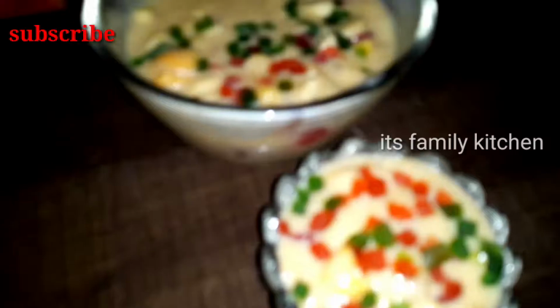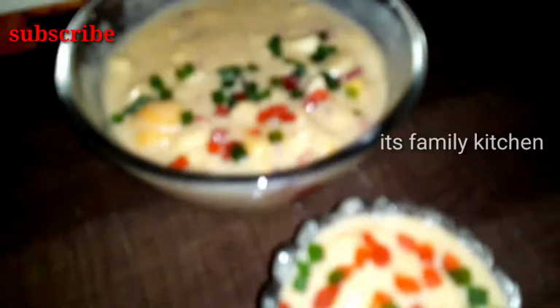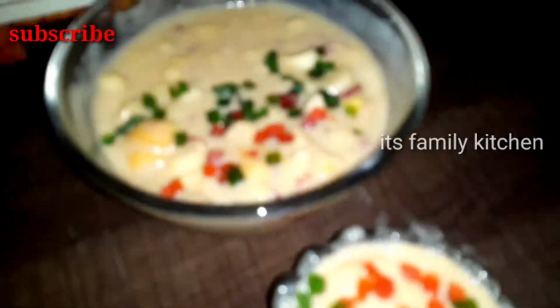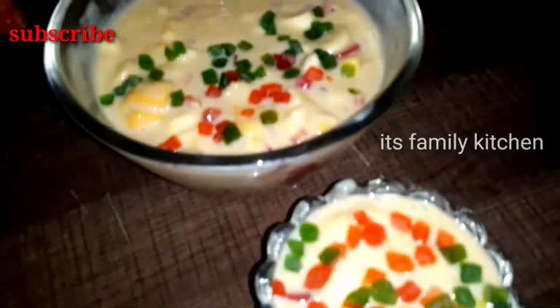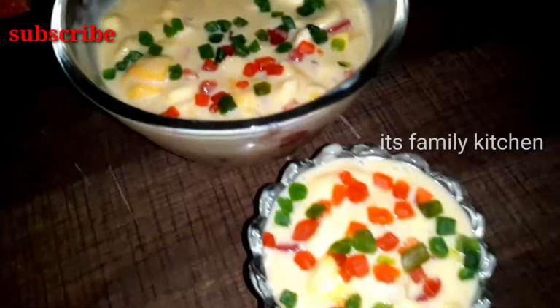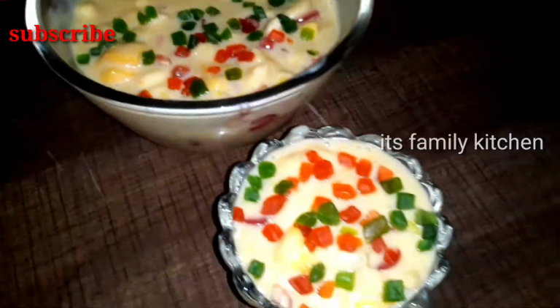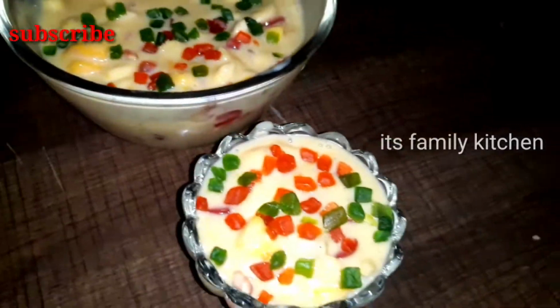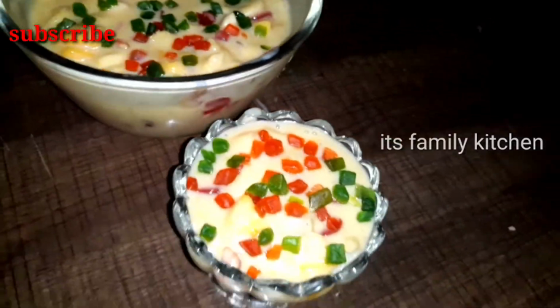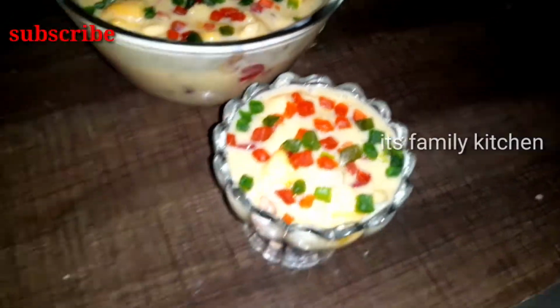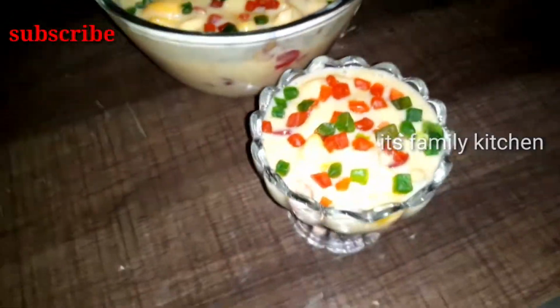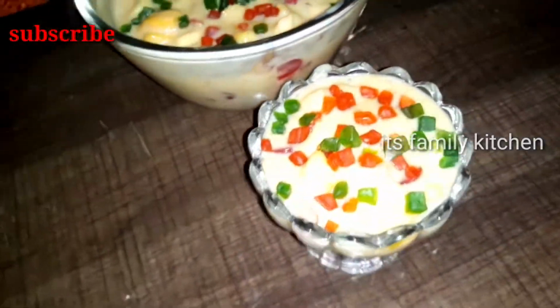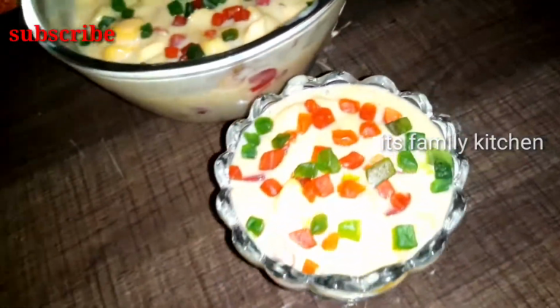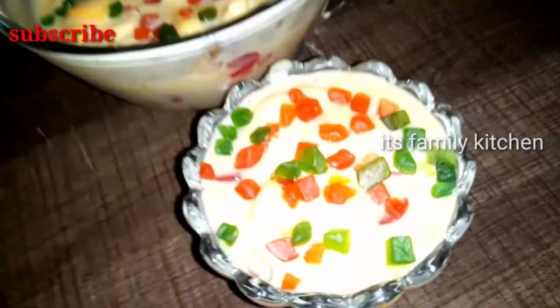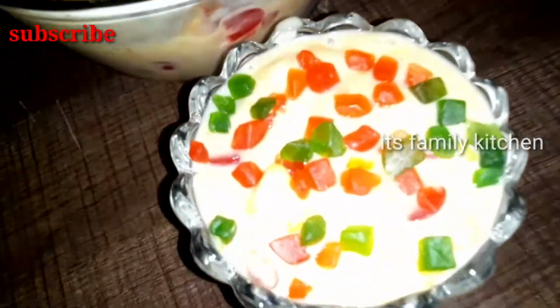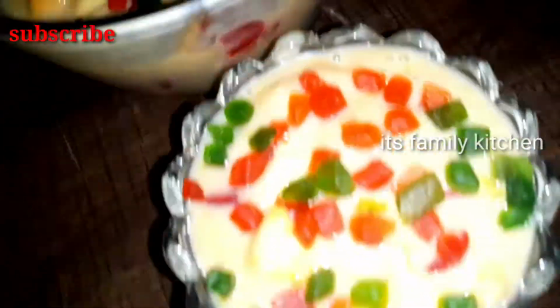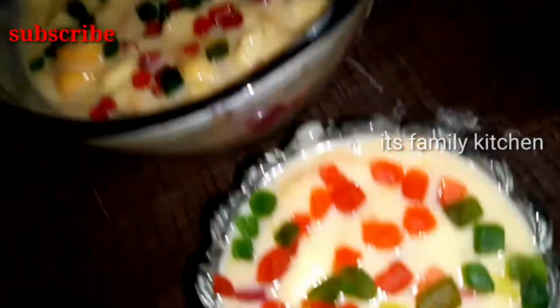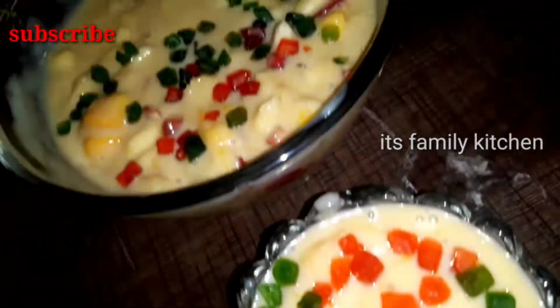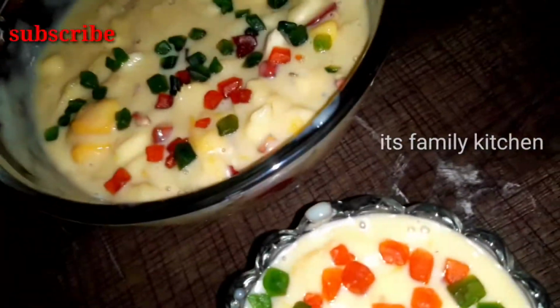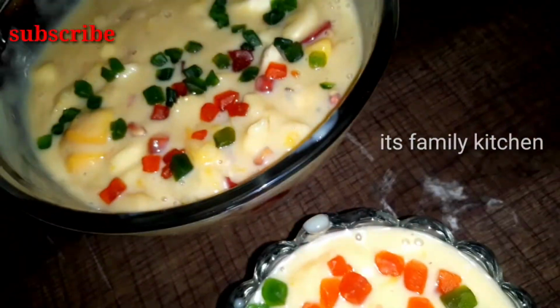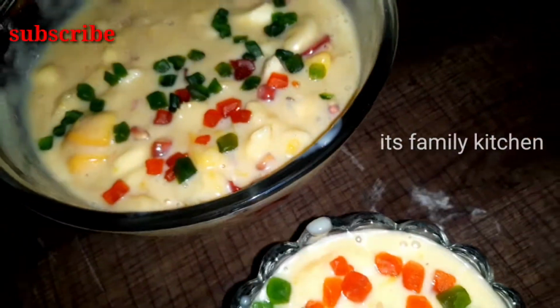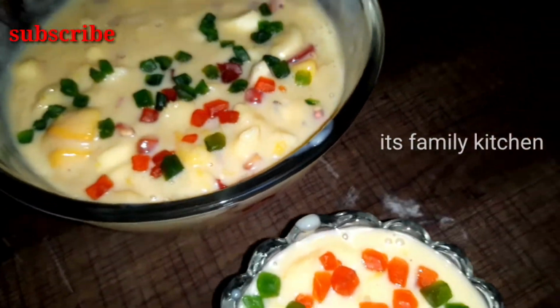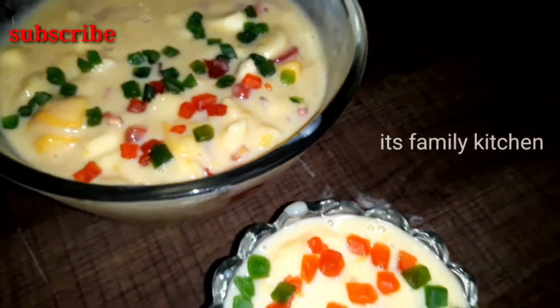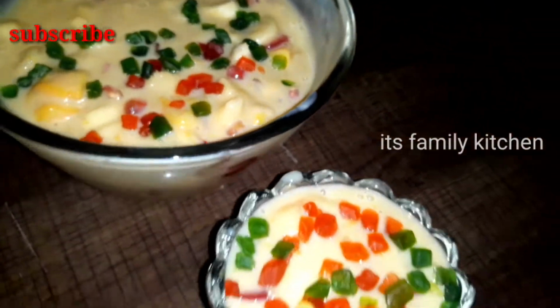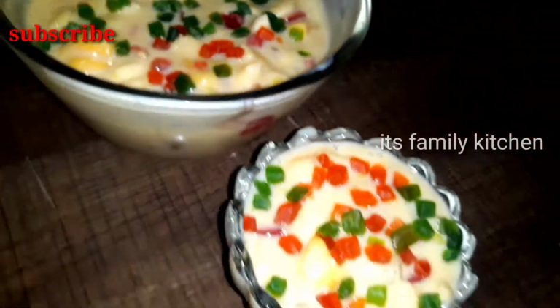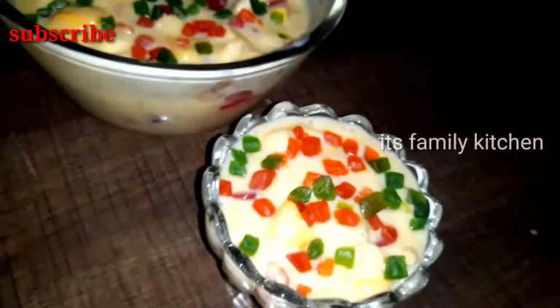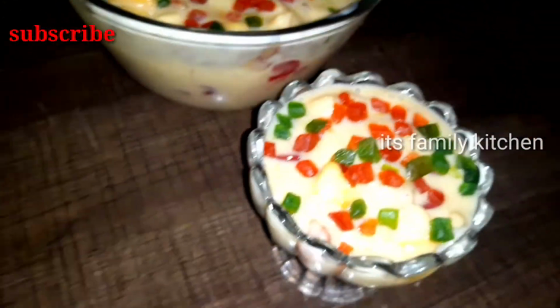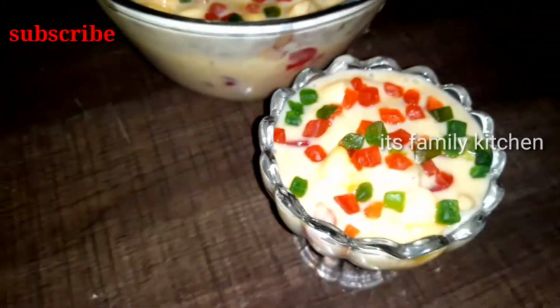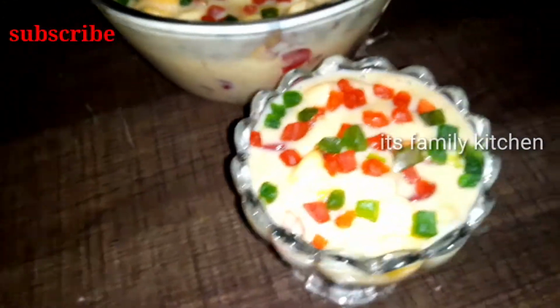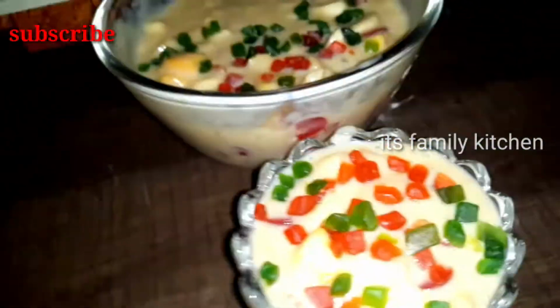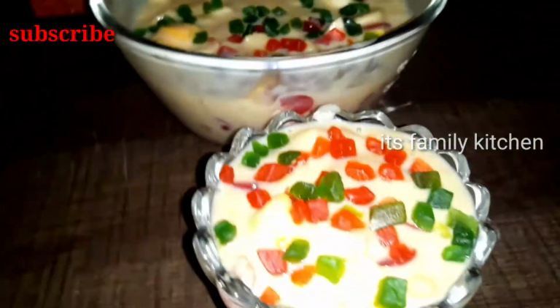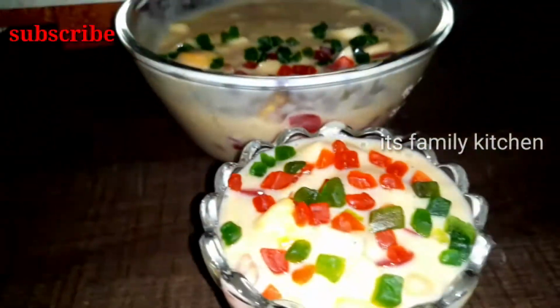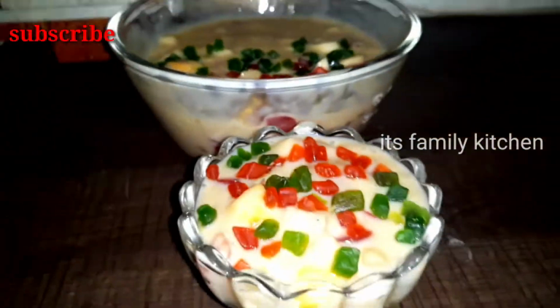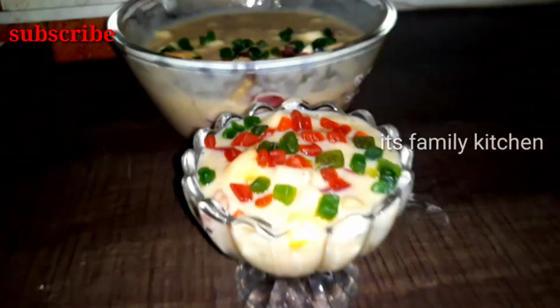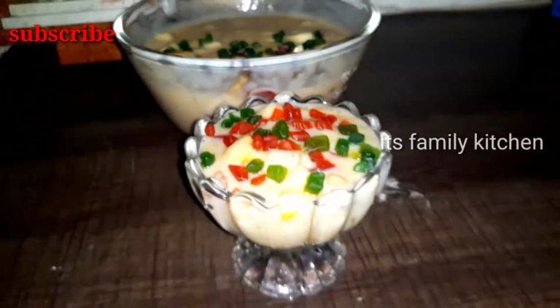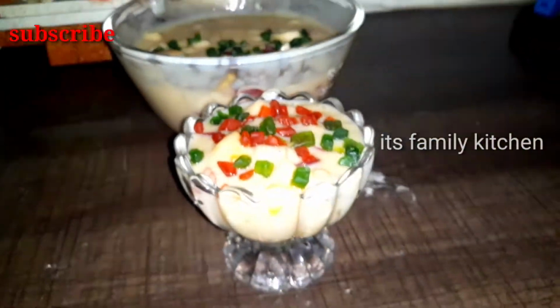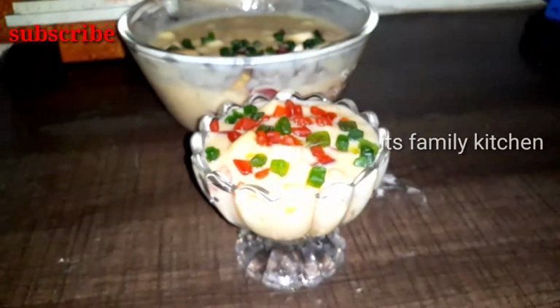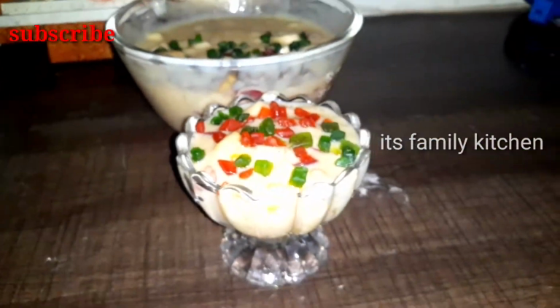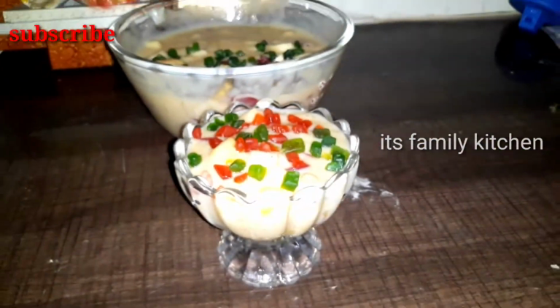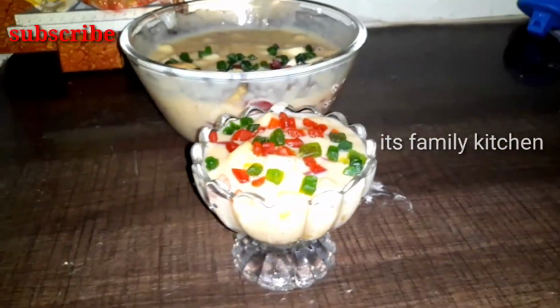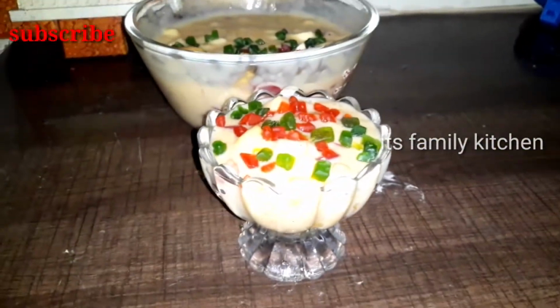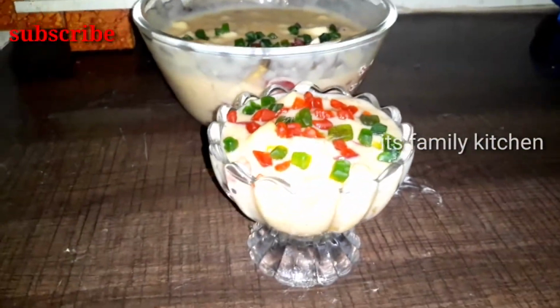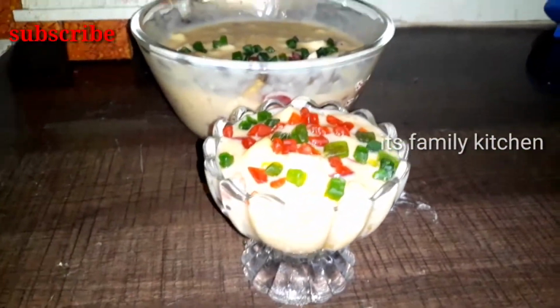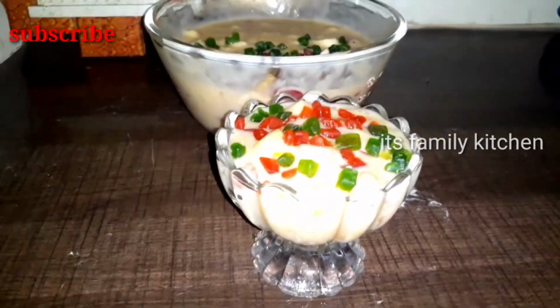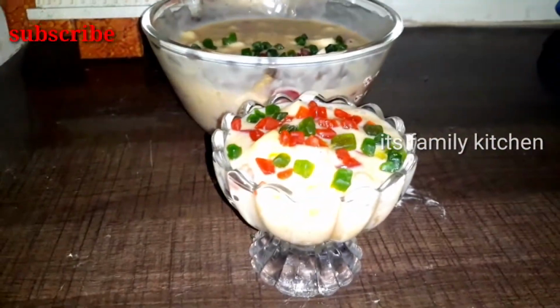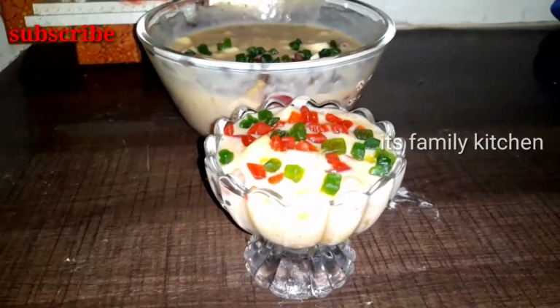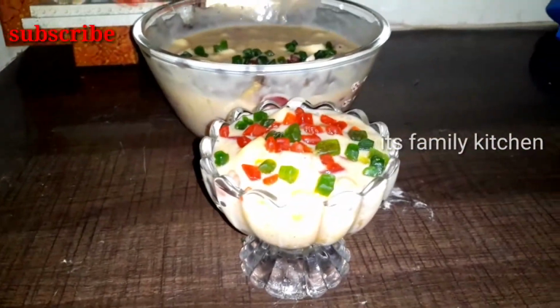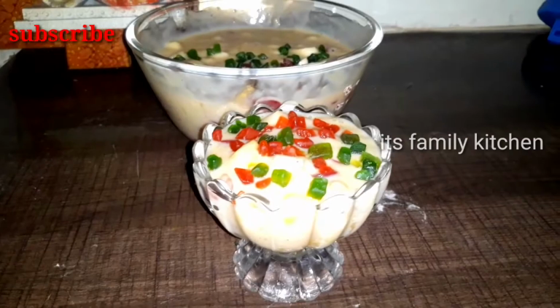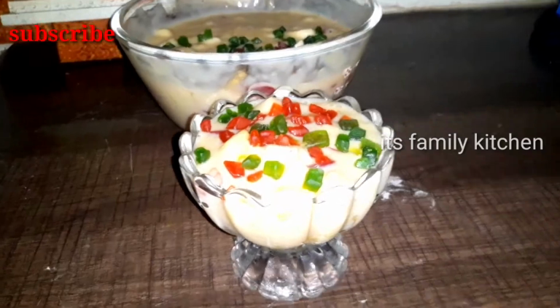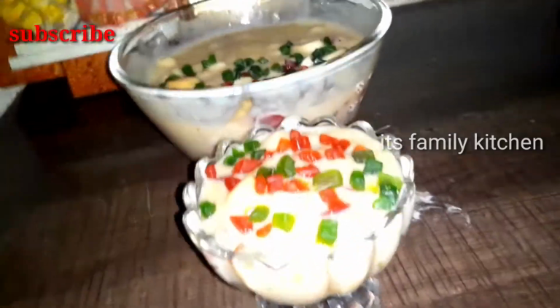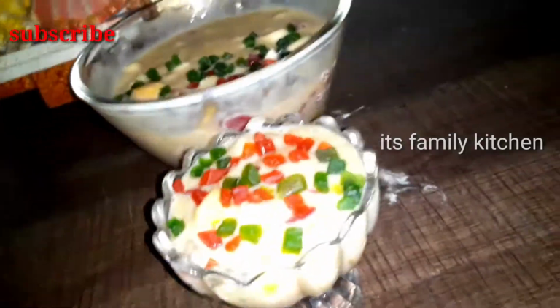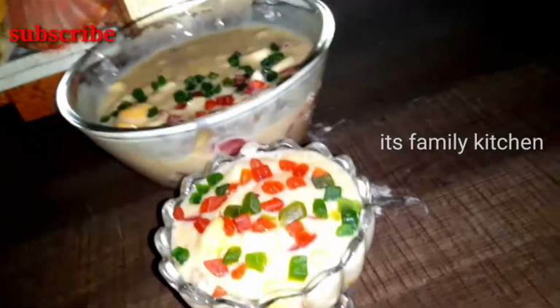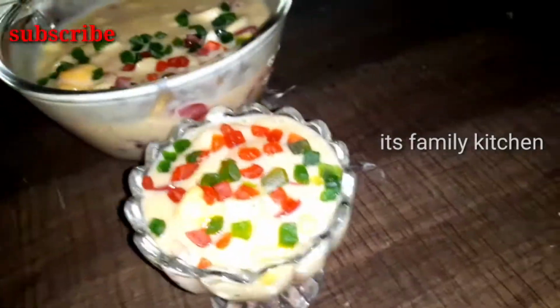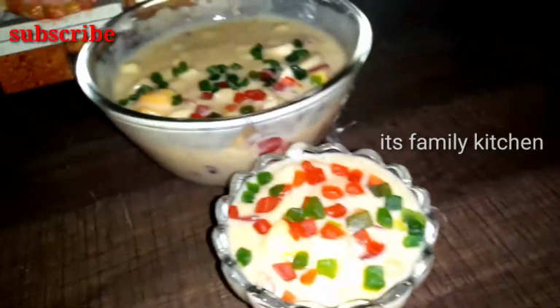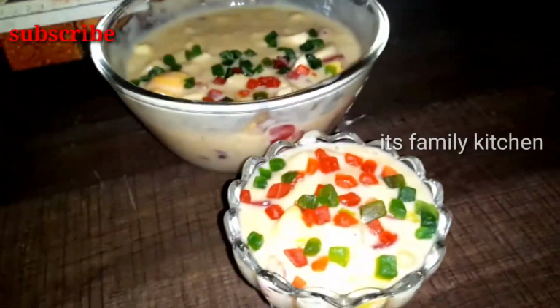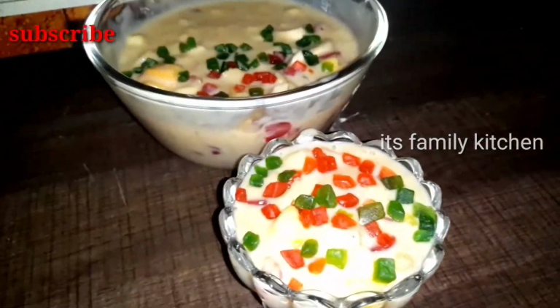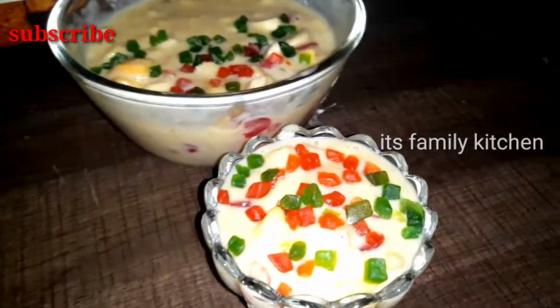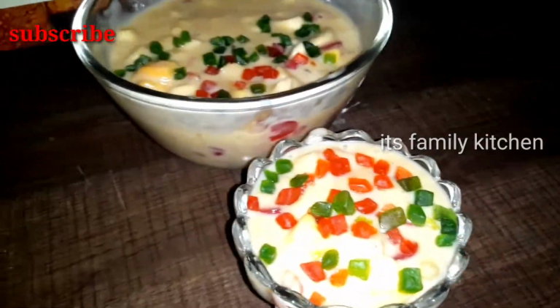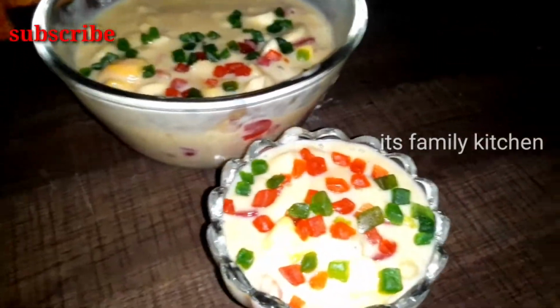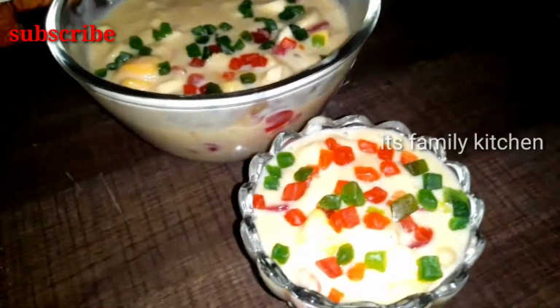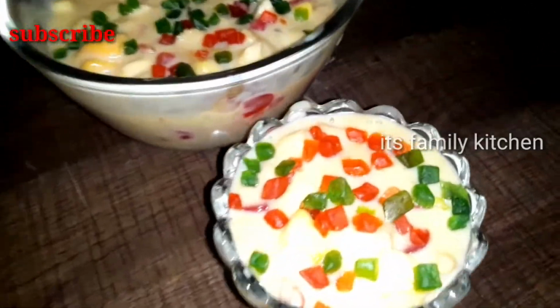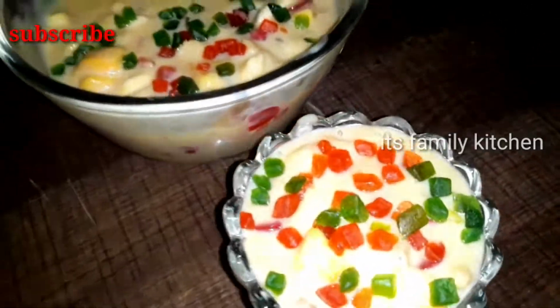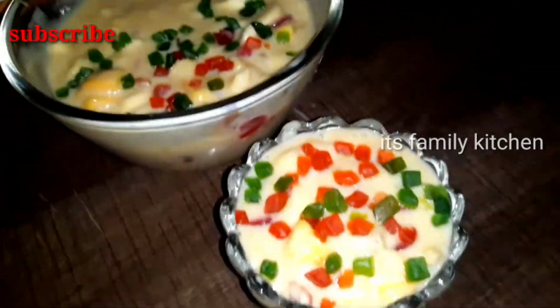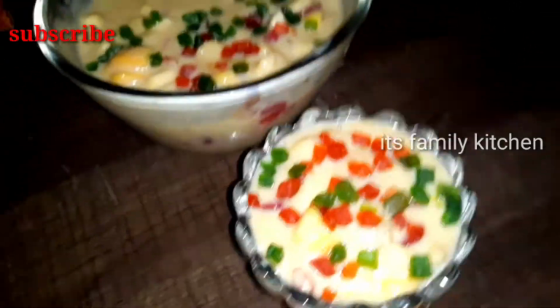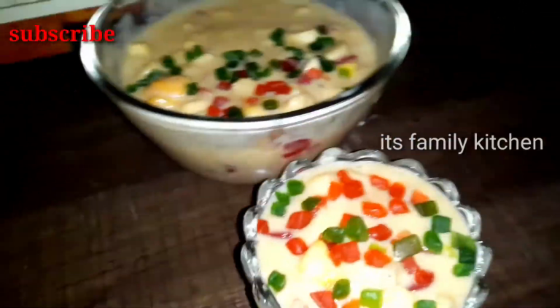Hi friends, welcome back to our channel. It's Family Kitchen. Good morning. This recipe is called Fruit Custard.